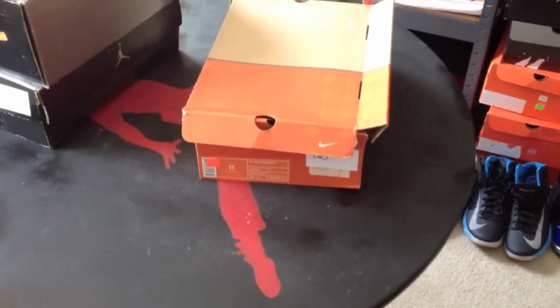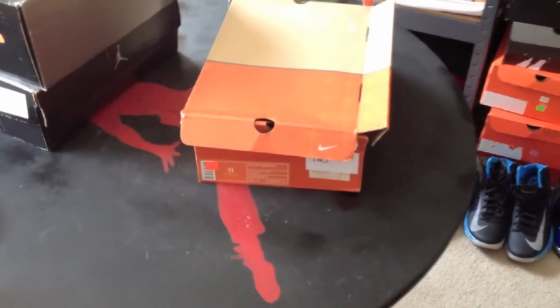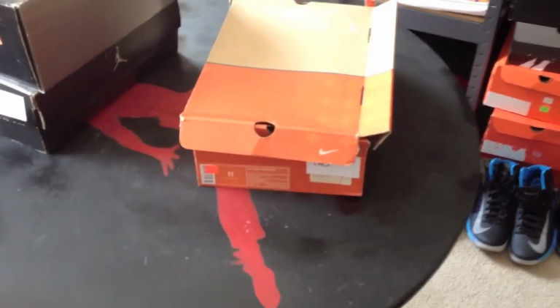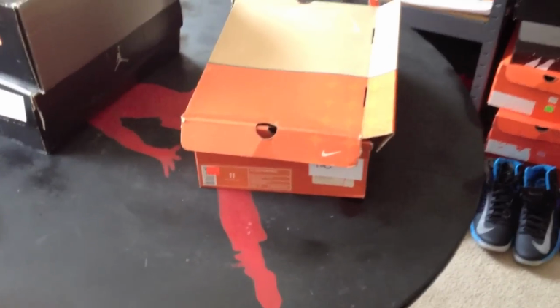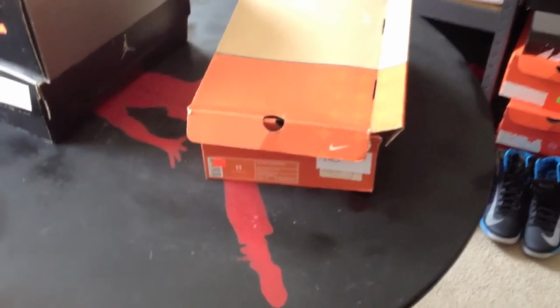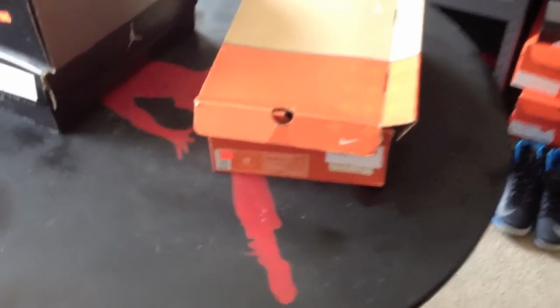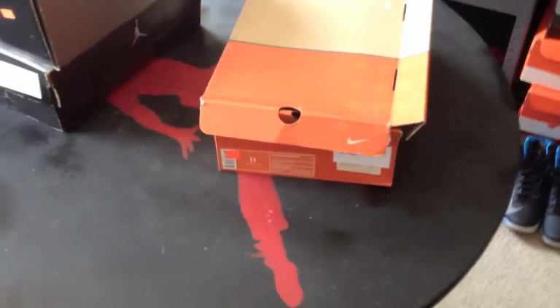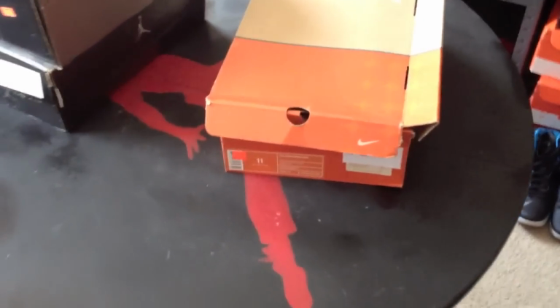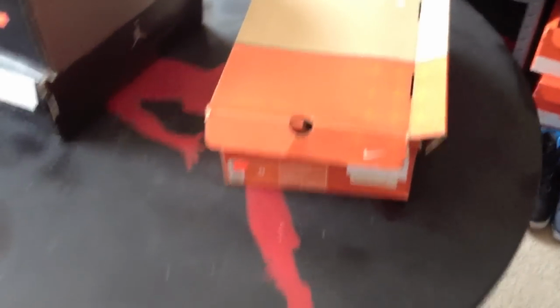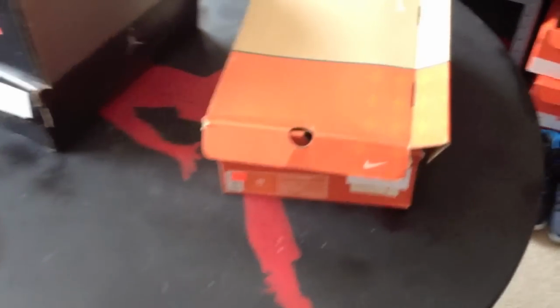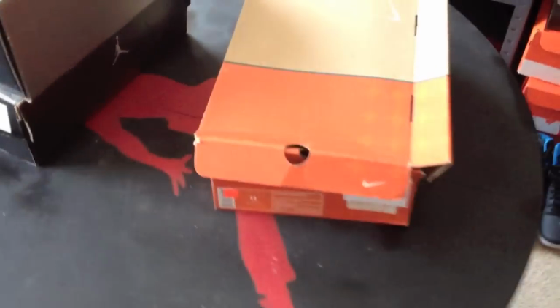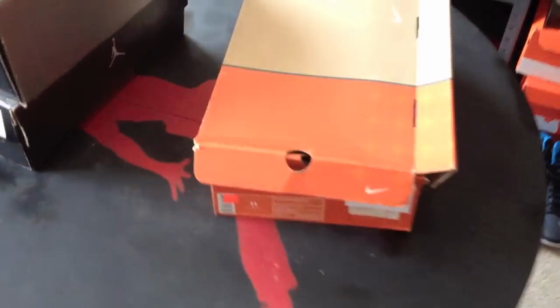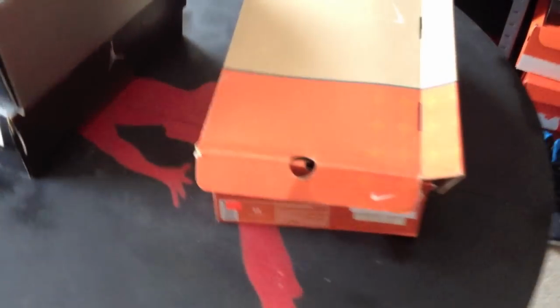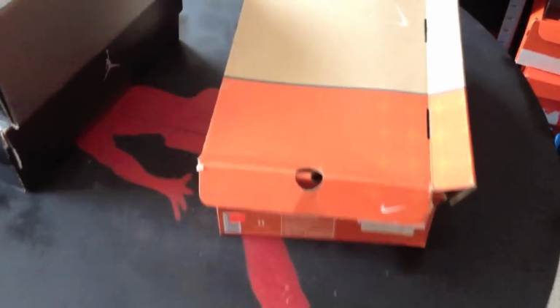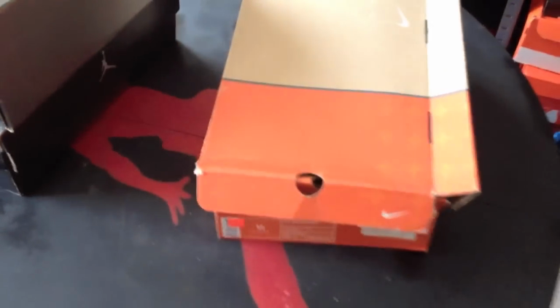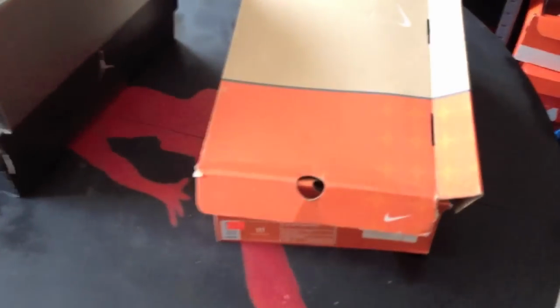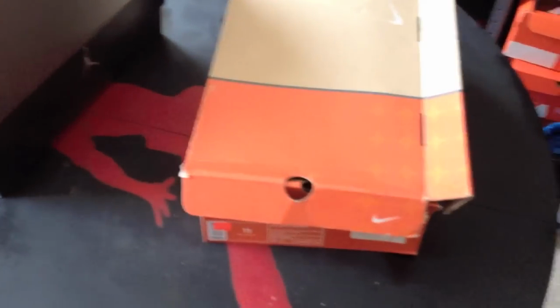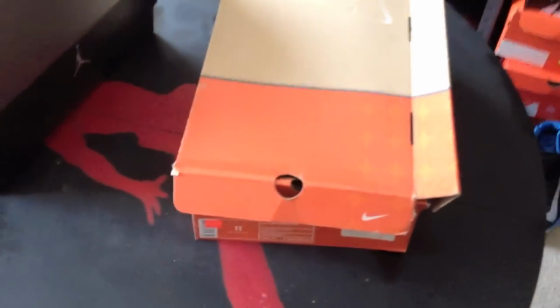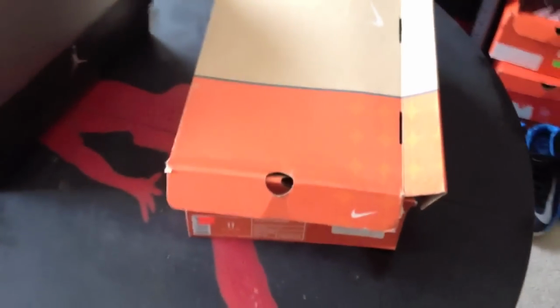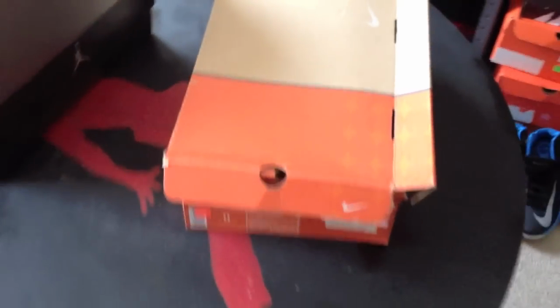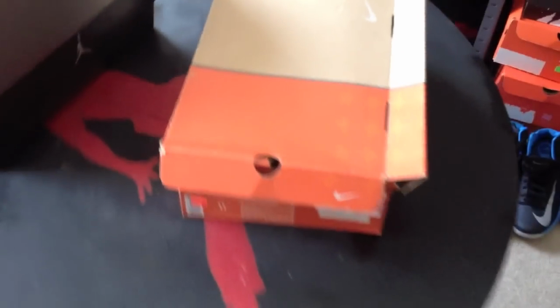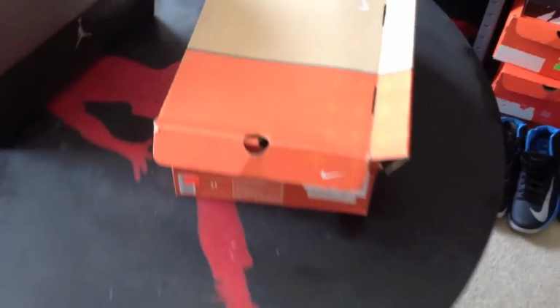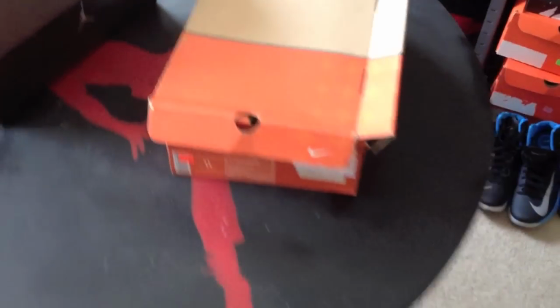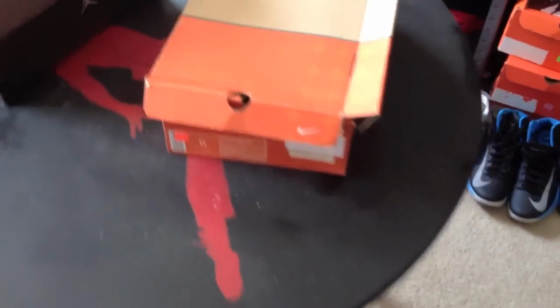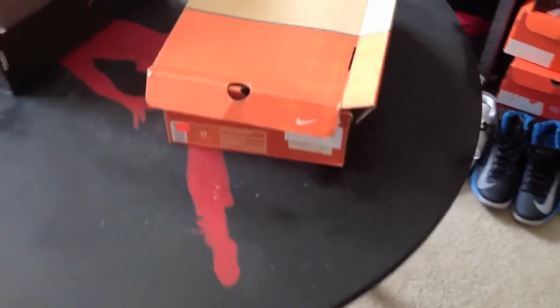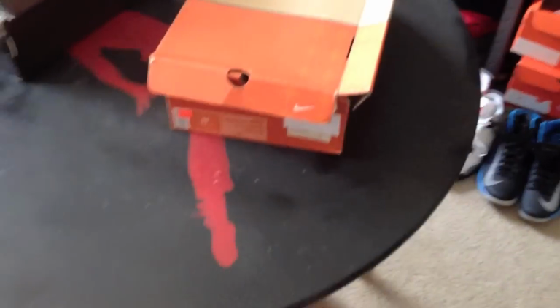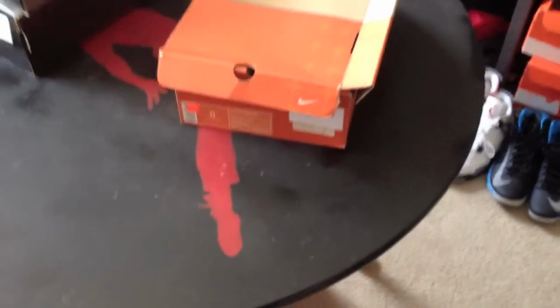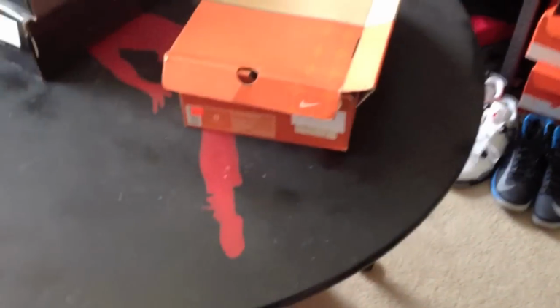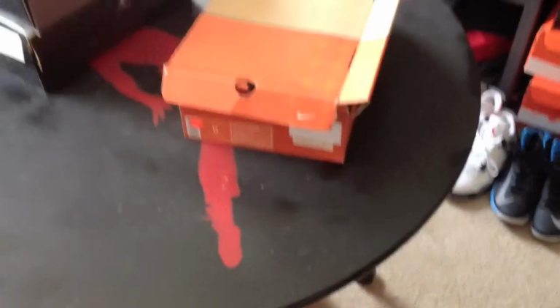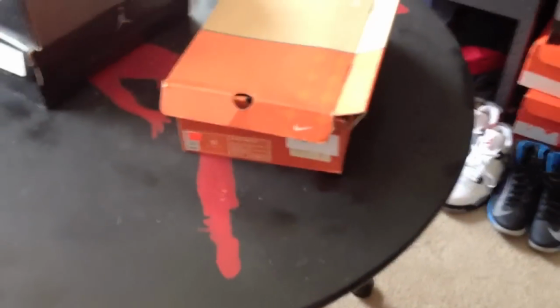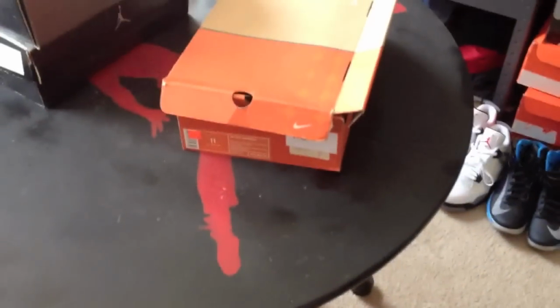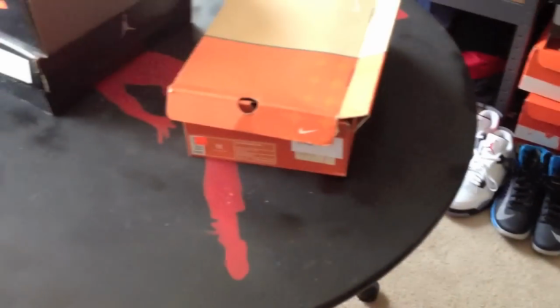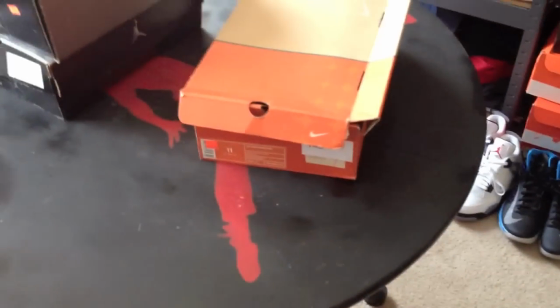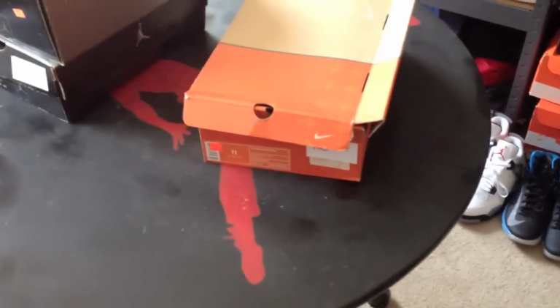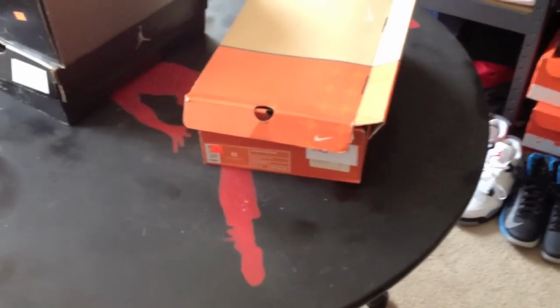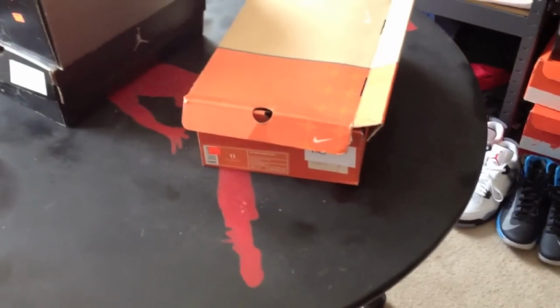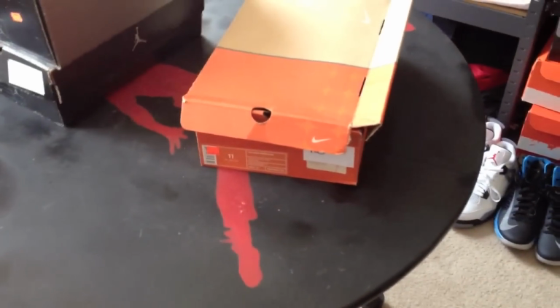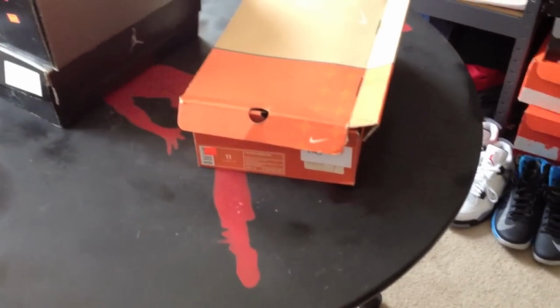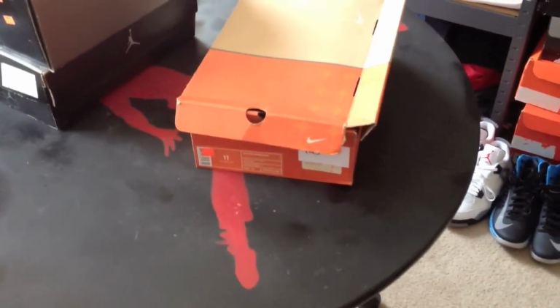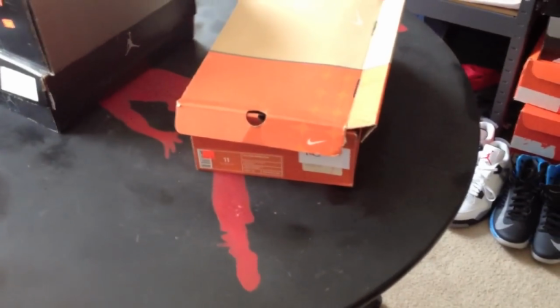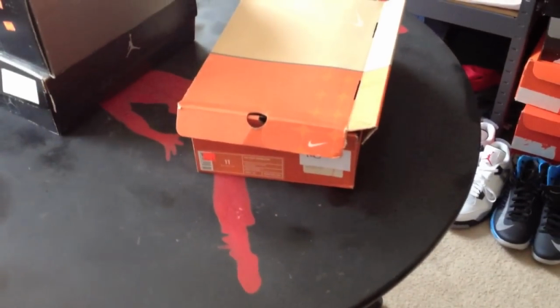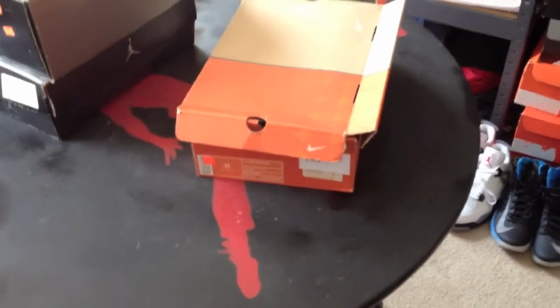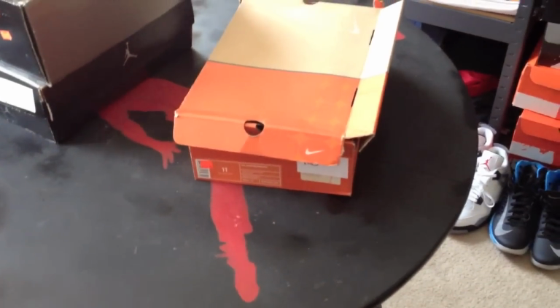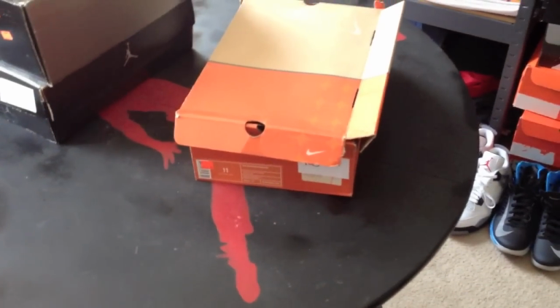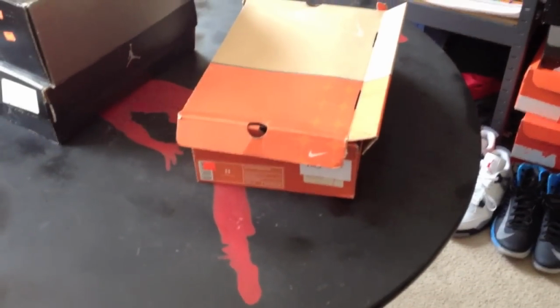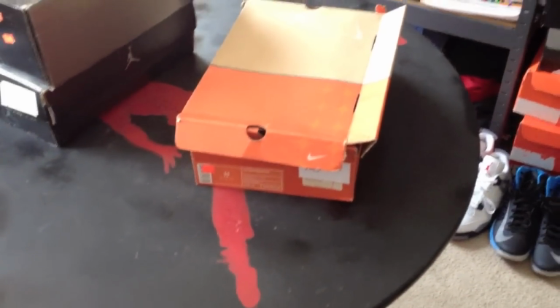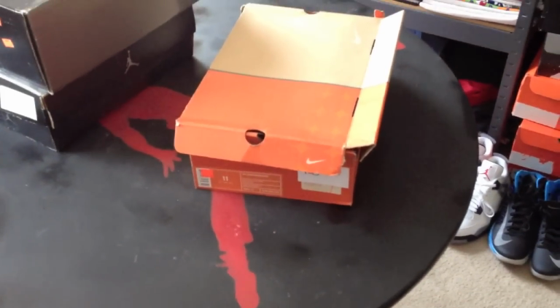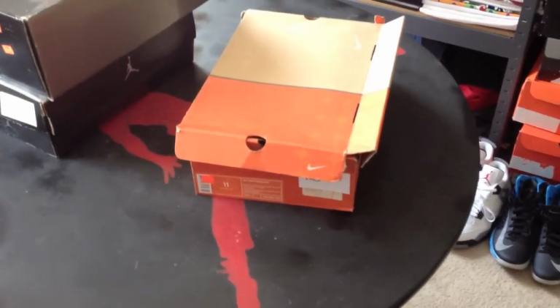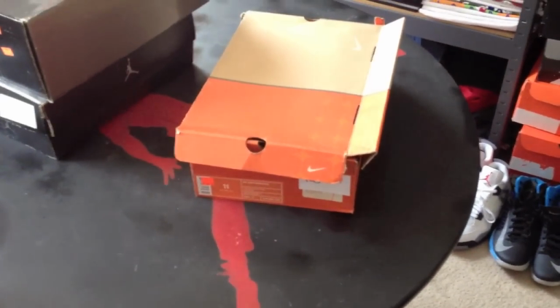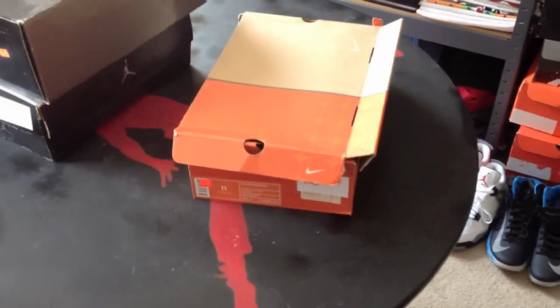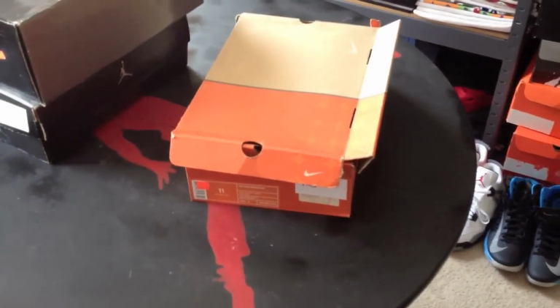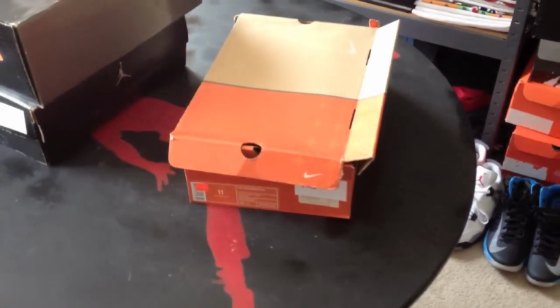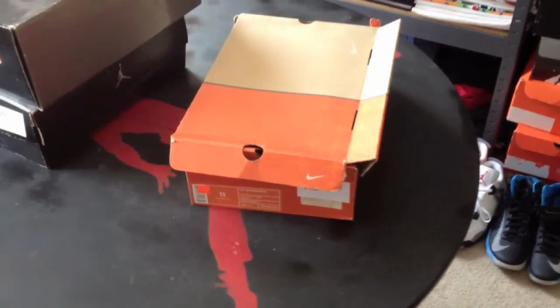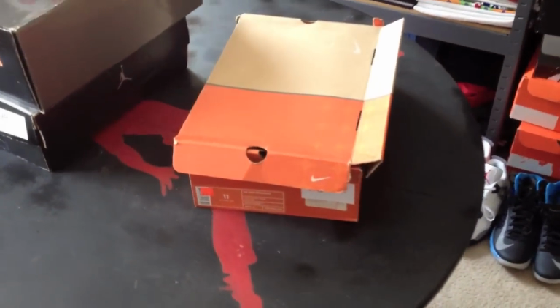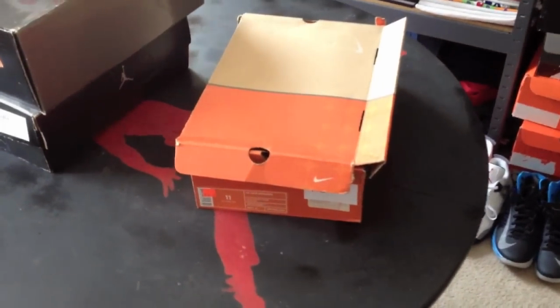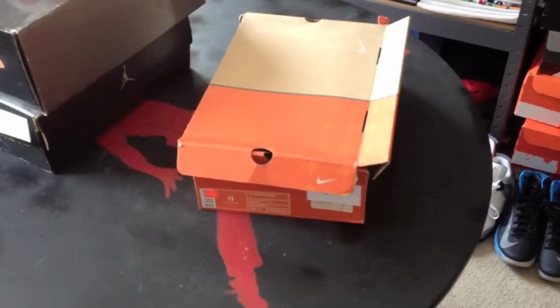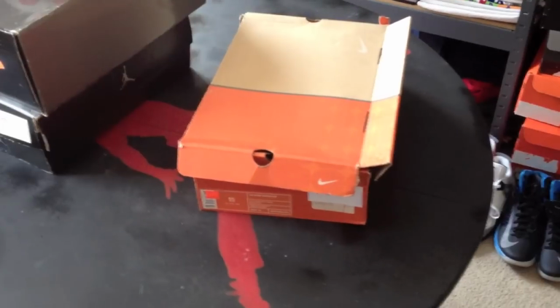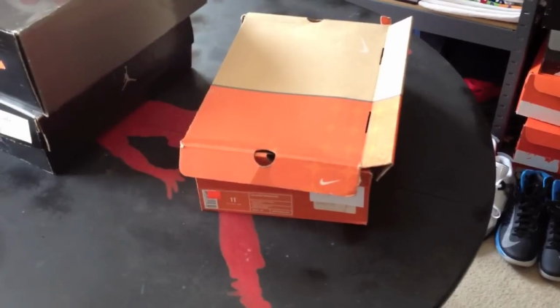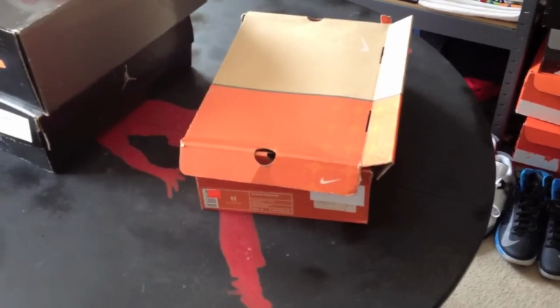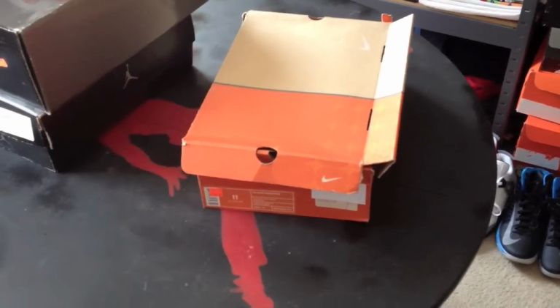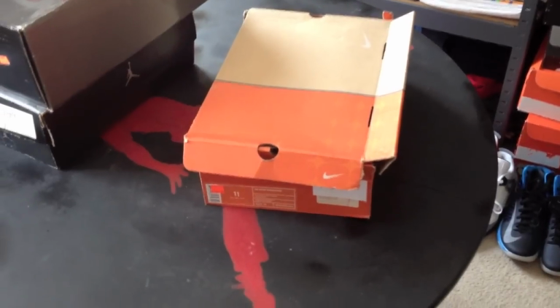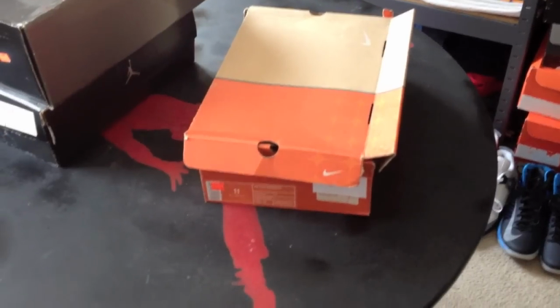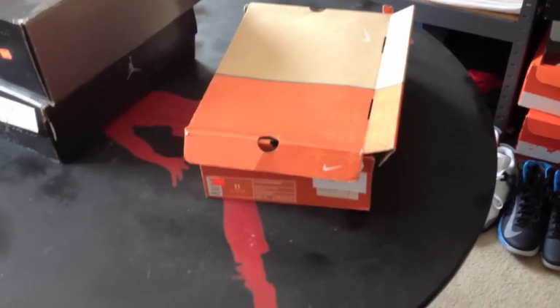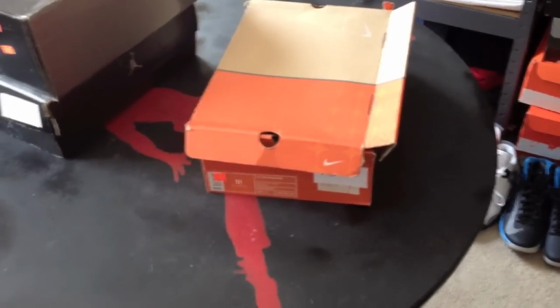Yo, what's going on YouTube? It's your man Airdroon14. We're back with a new footwear recap.